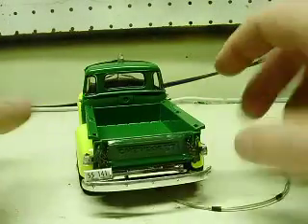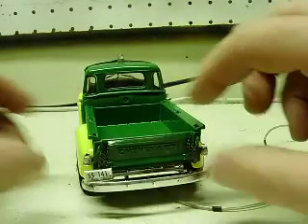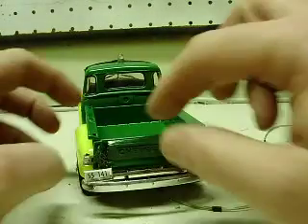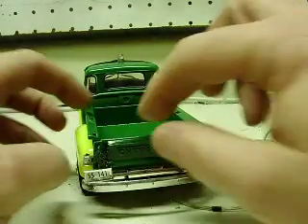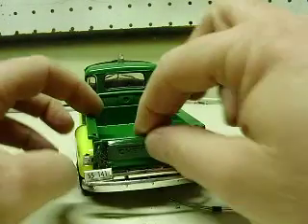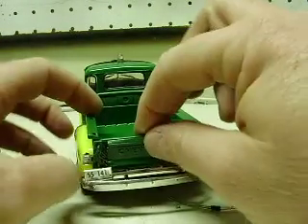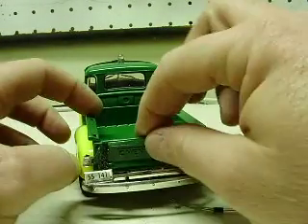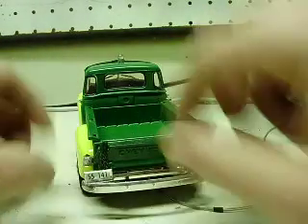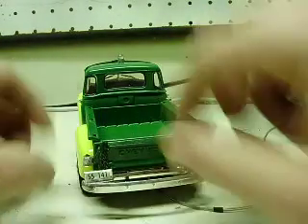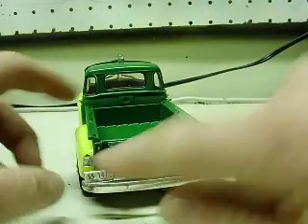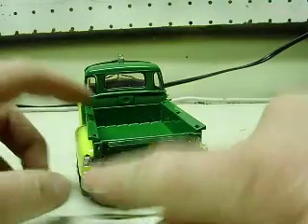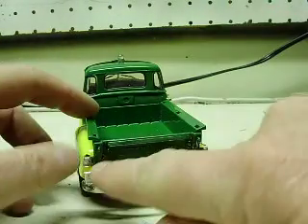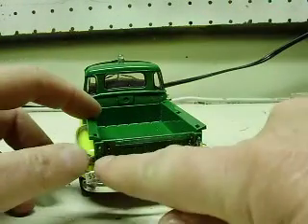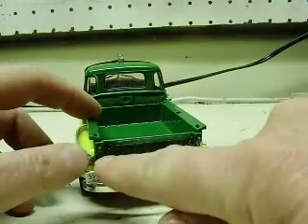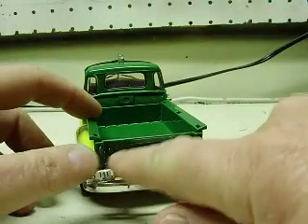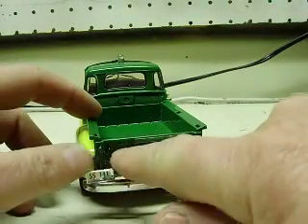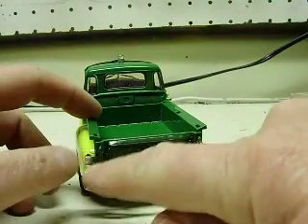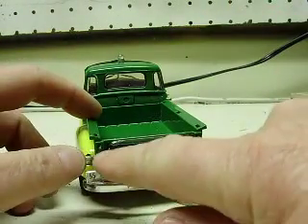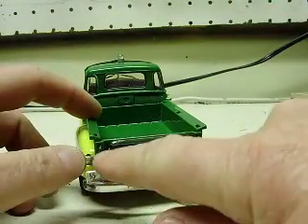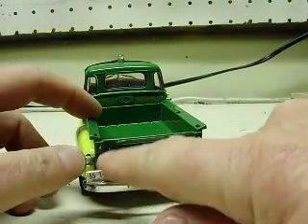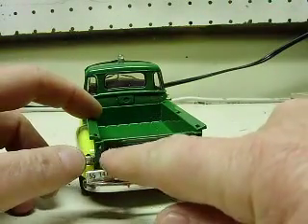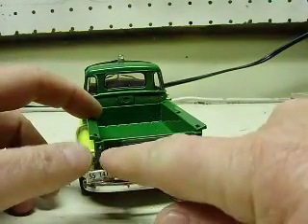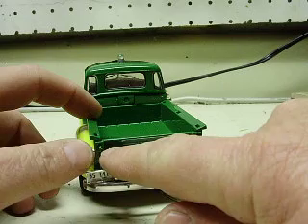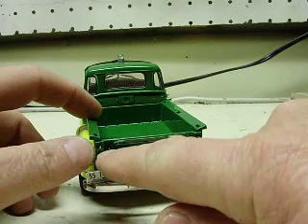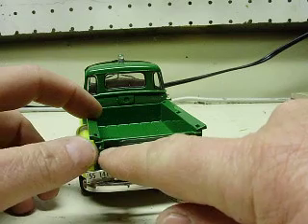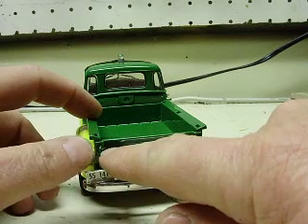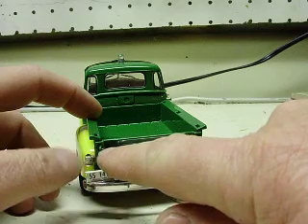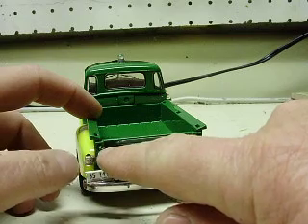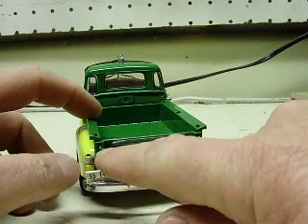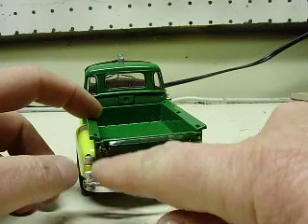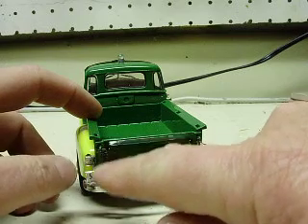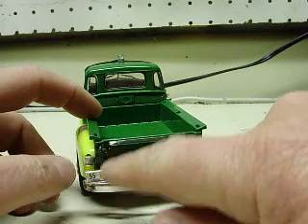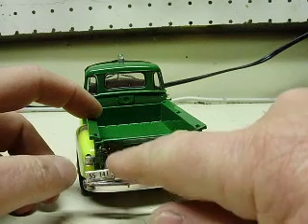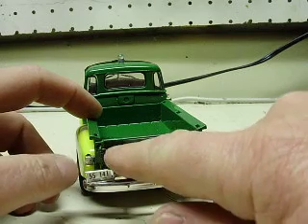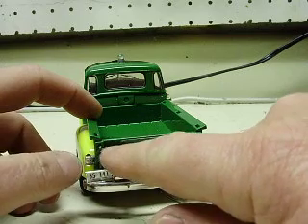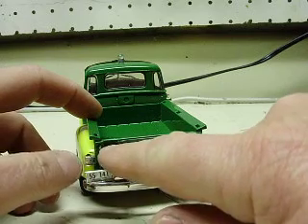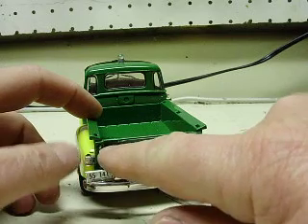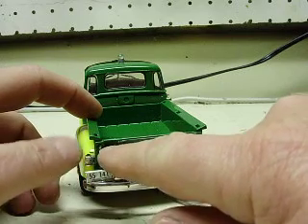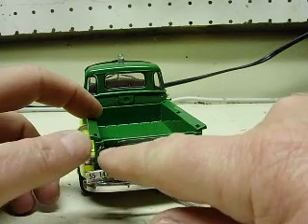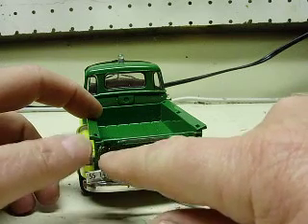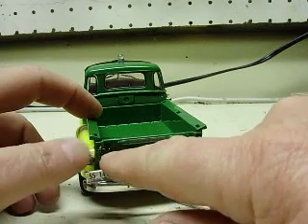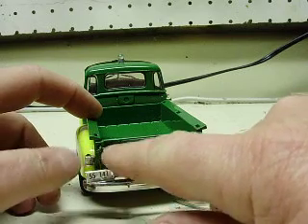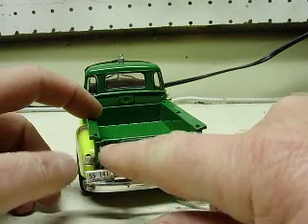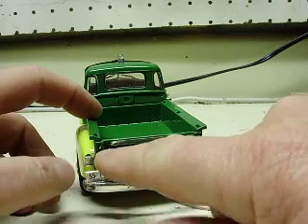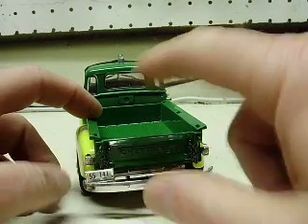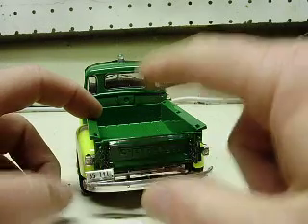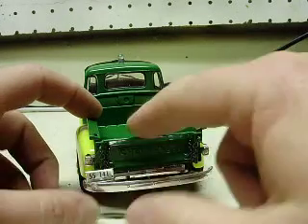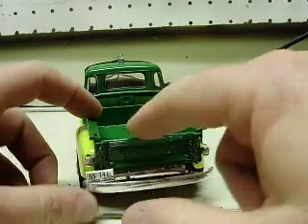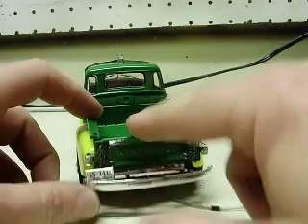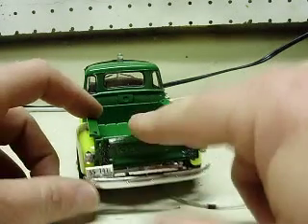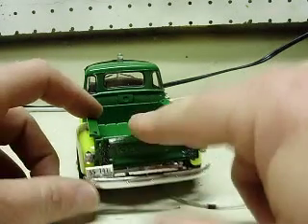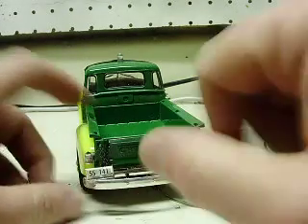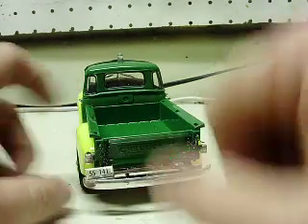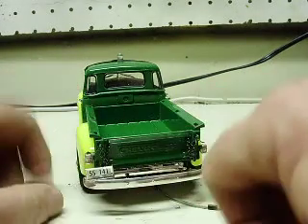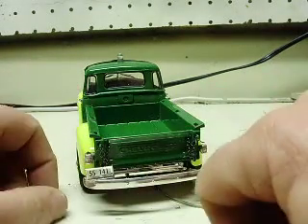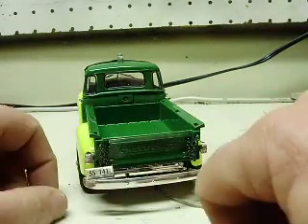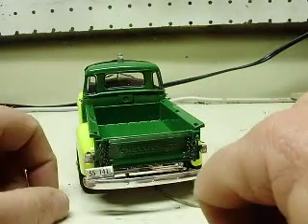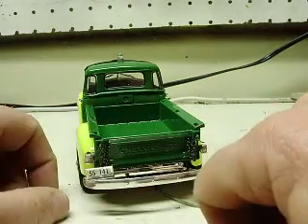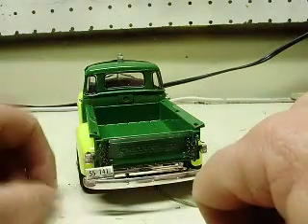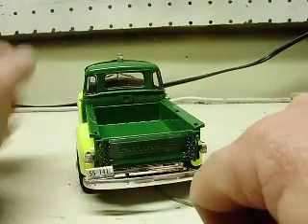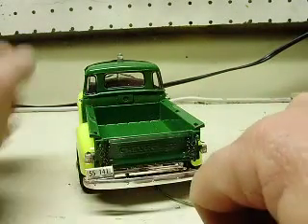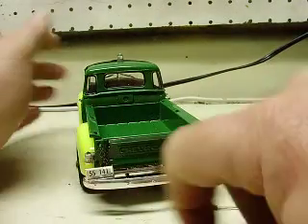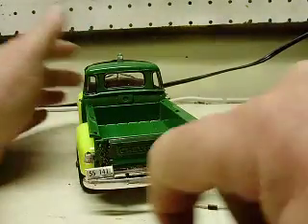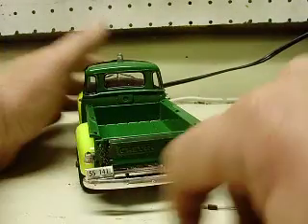The tailgate also drops on this. You can see it's got the little chains and the little eyelets there that will actually let the tailgate drop as well.